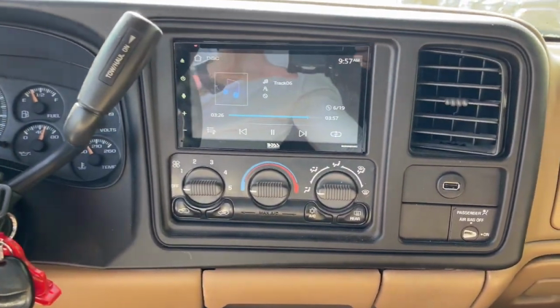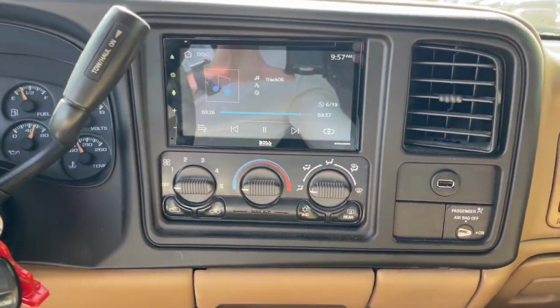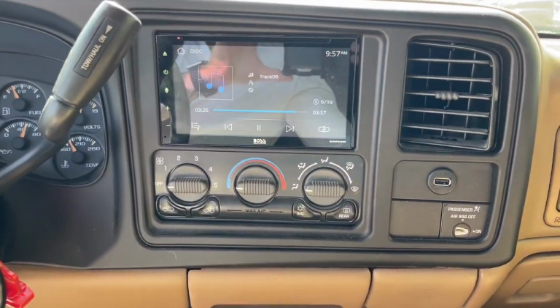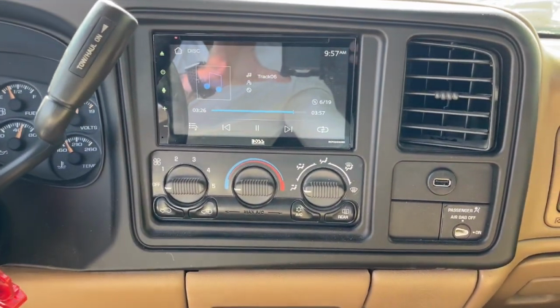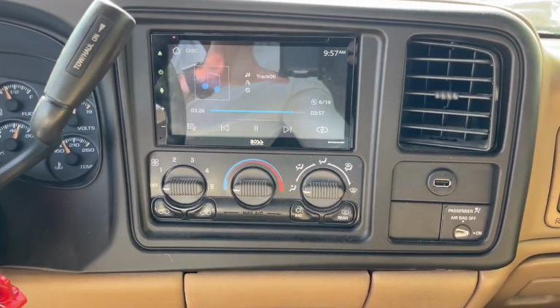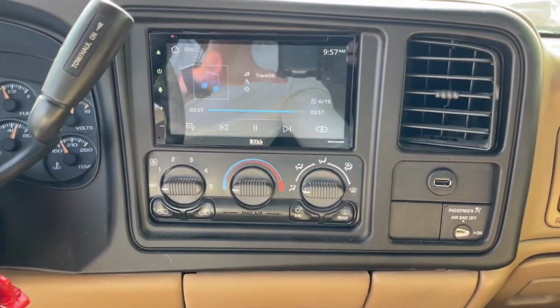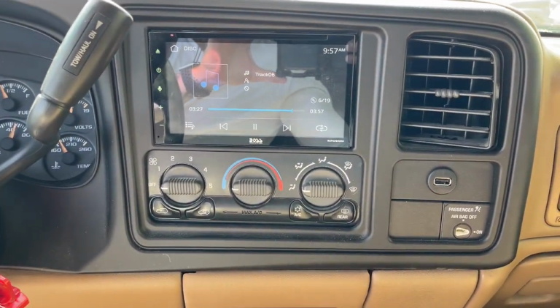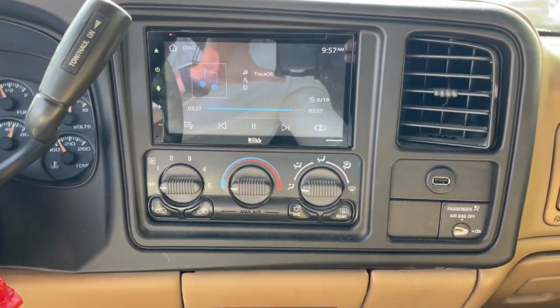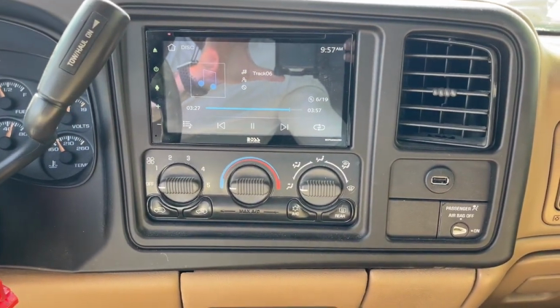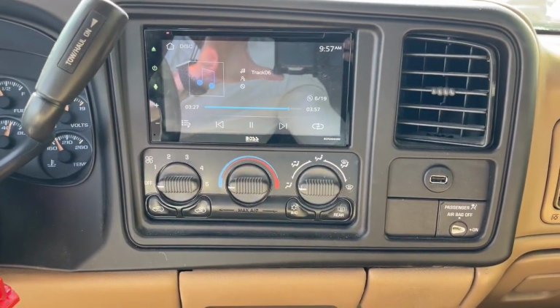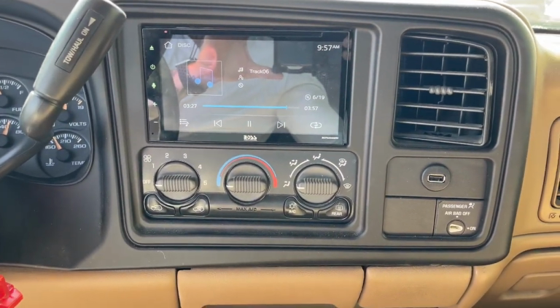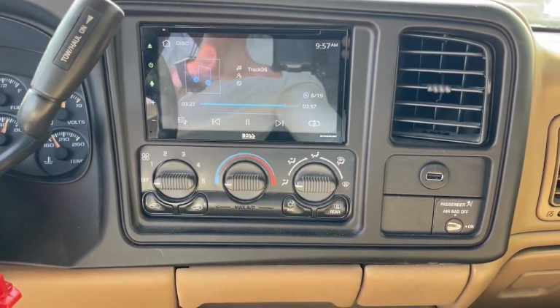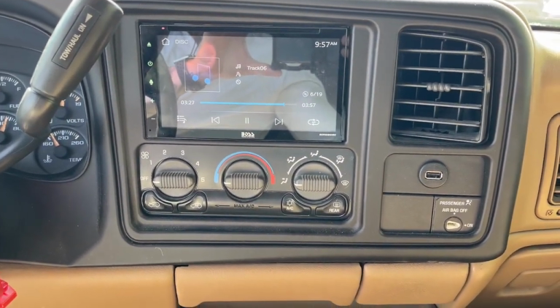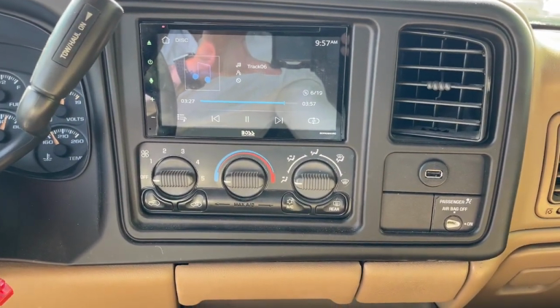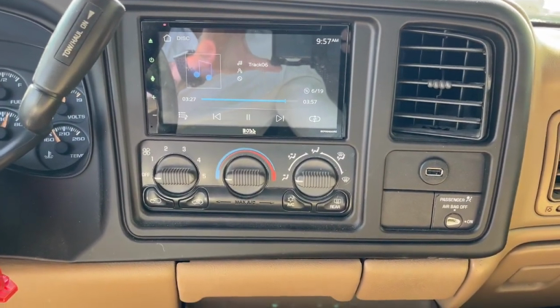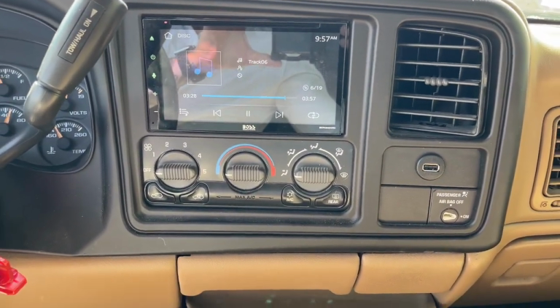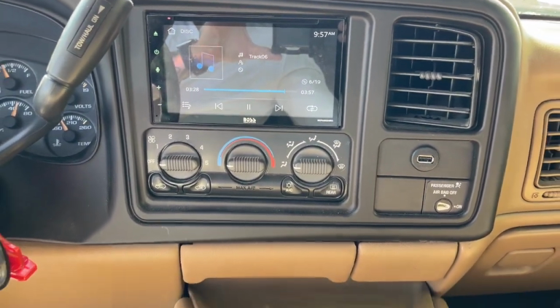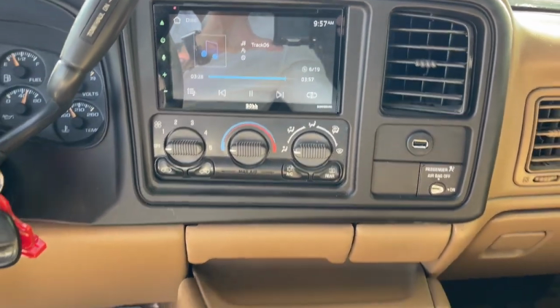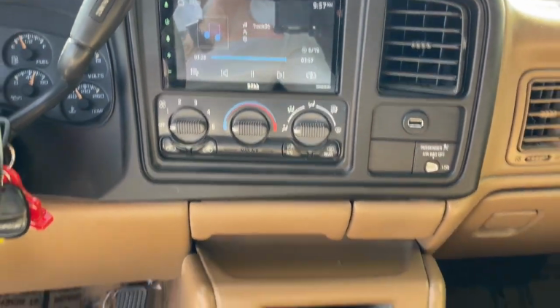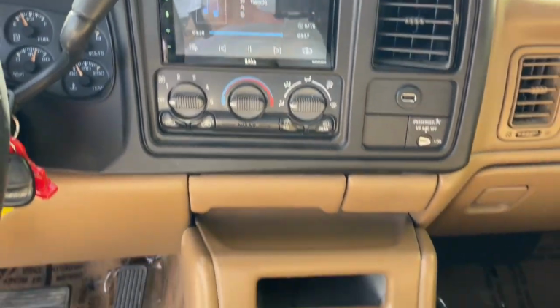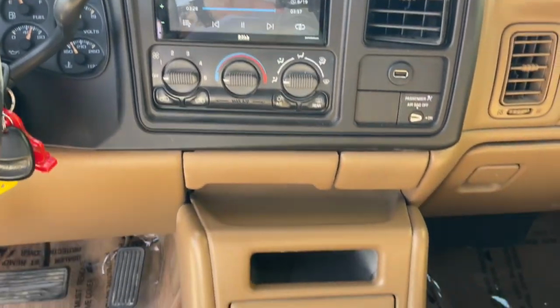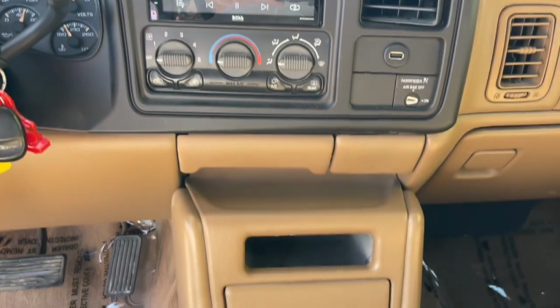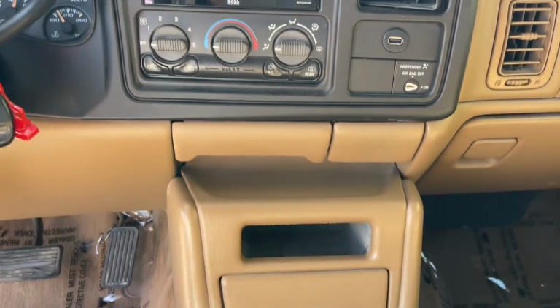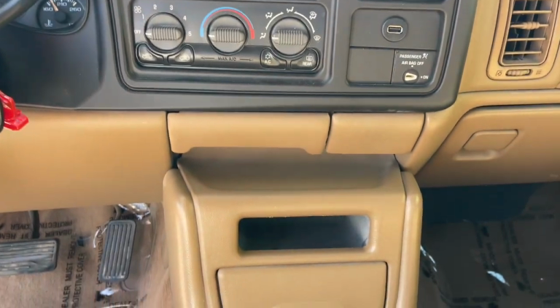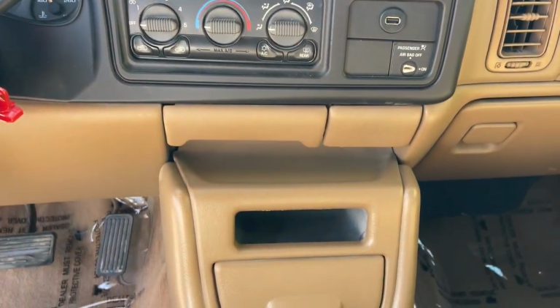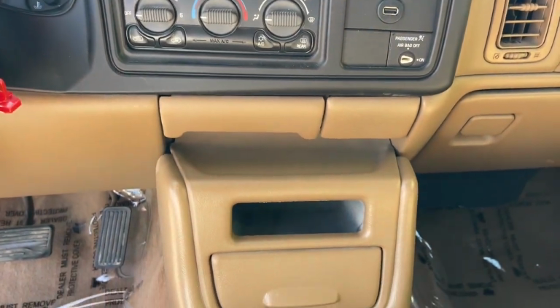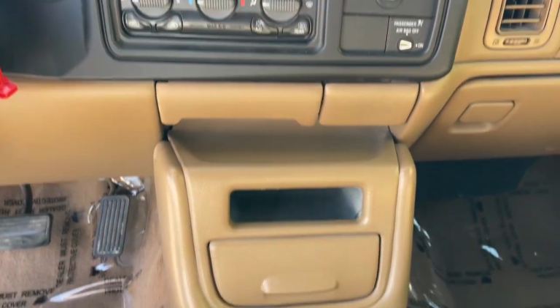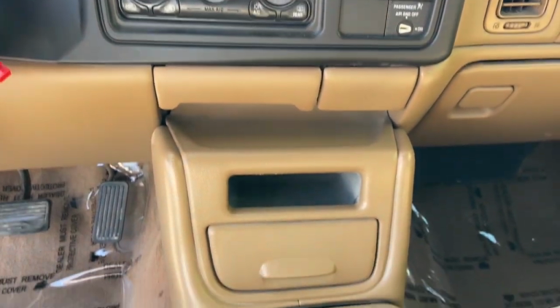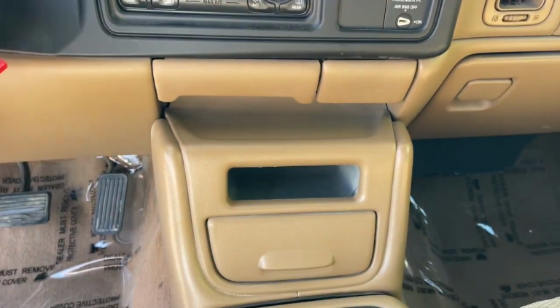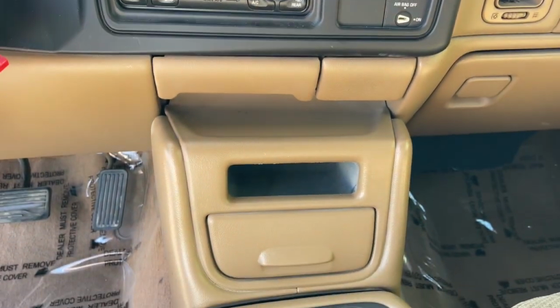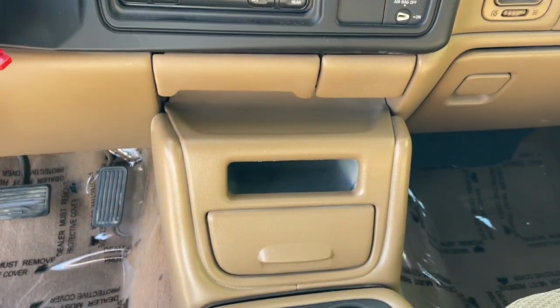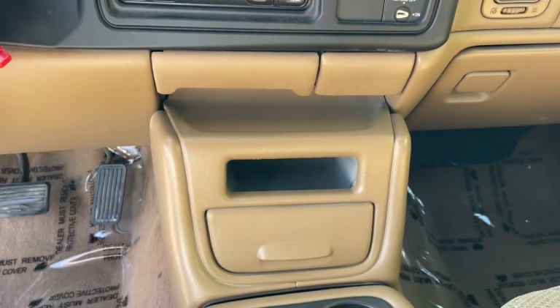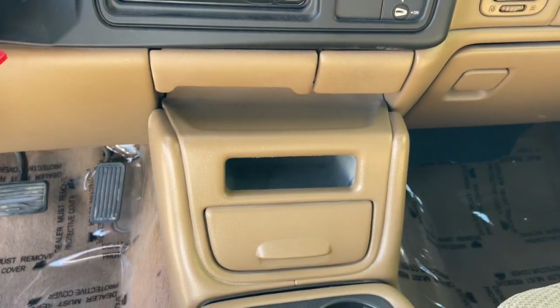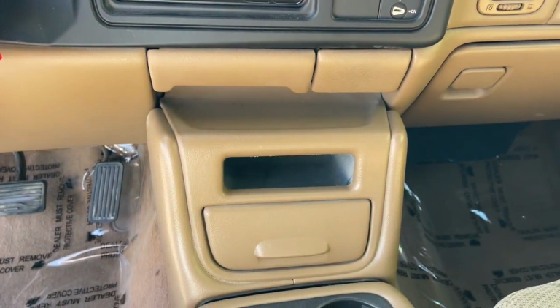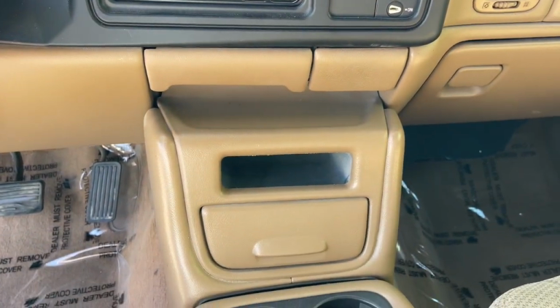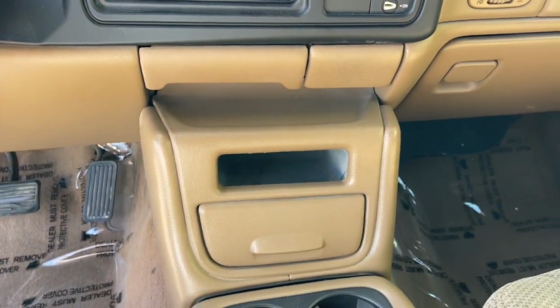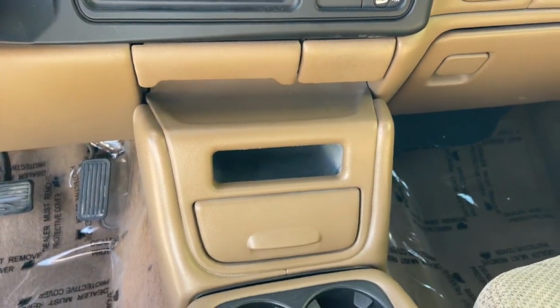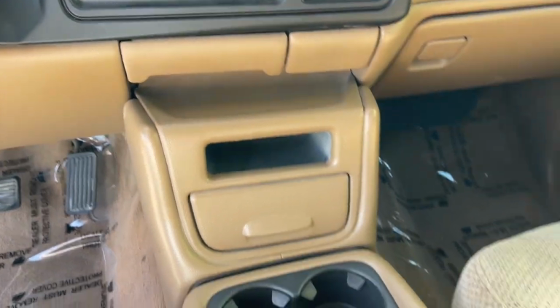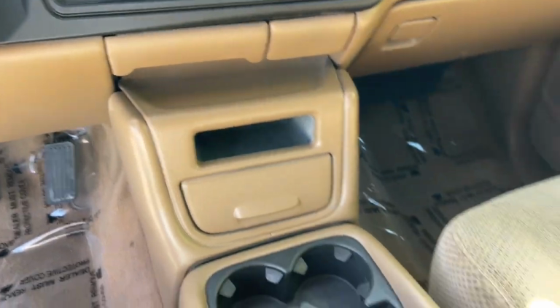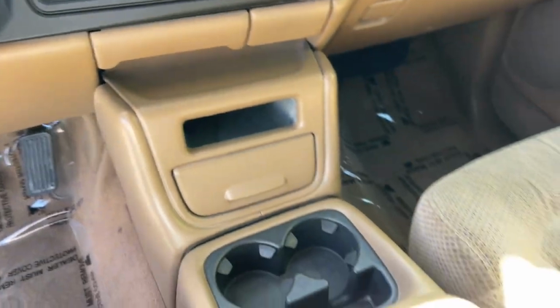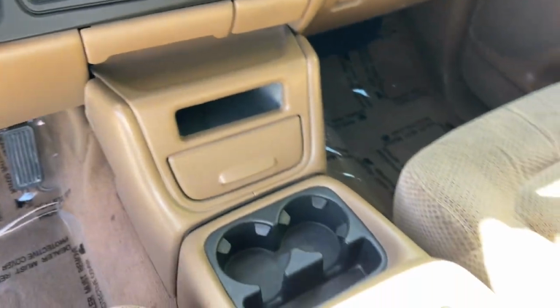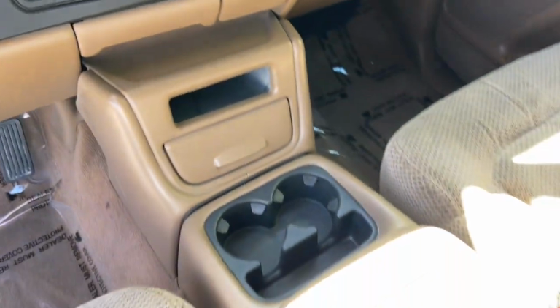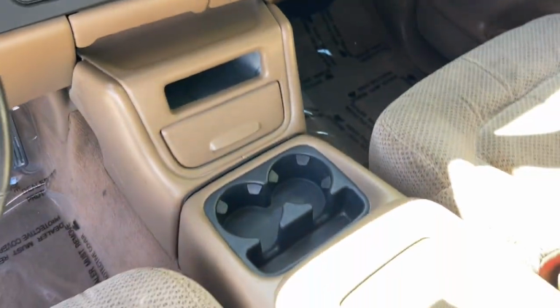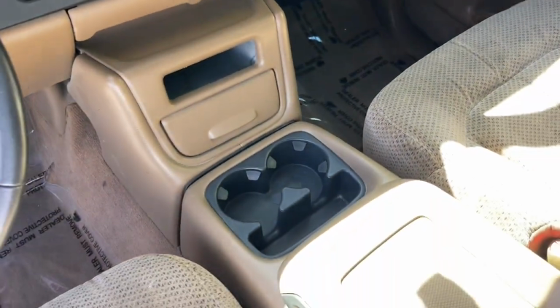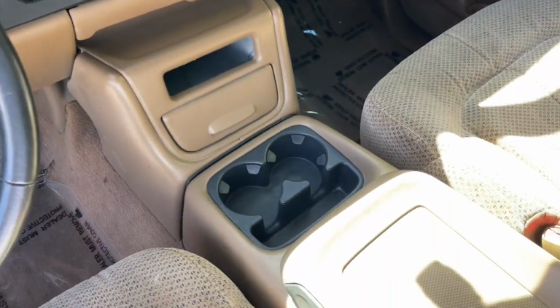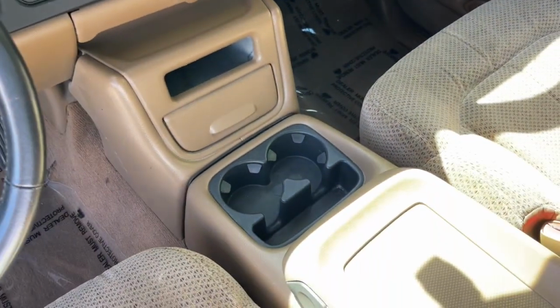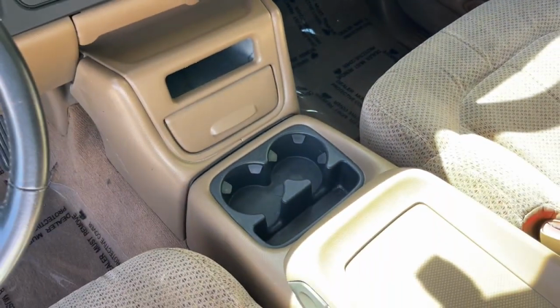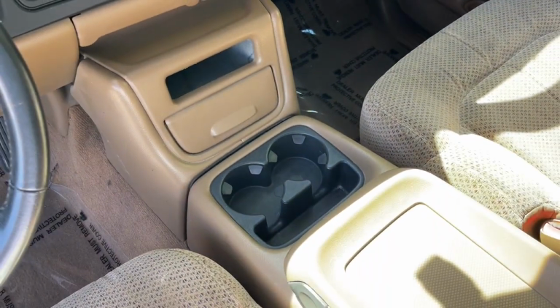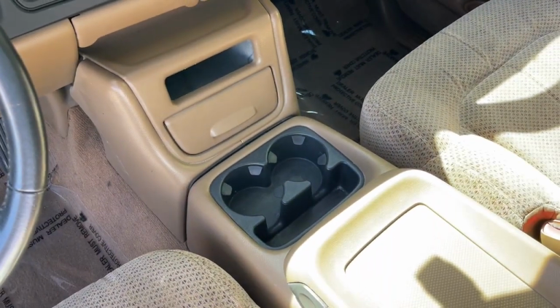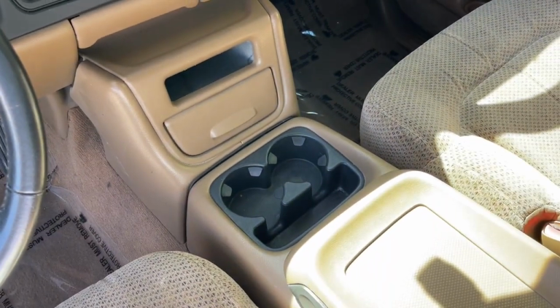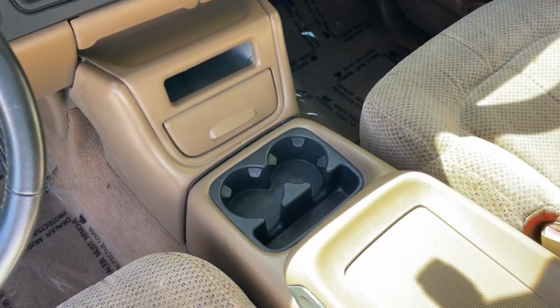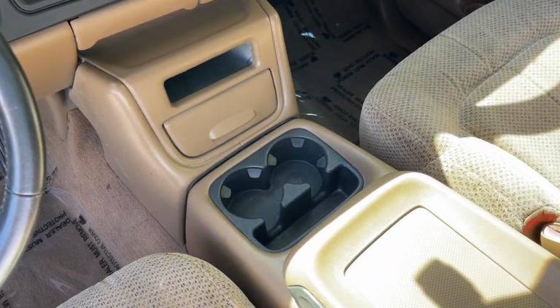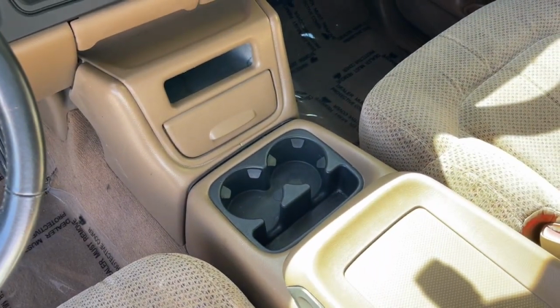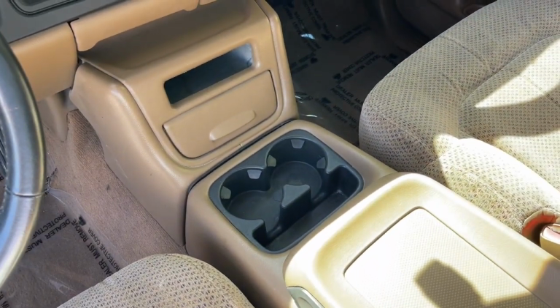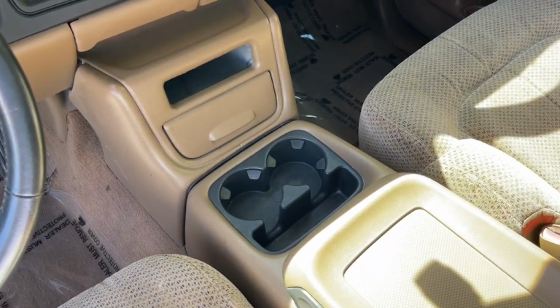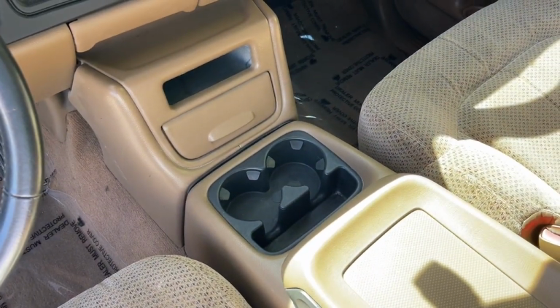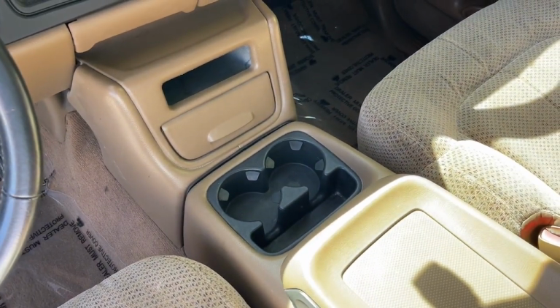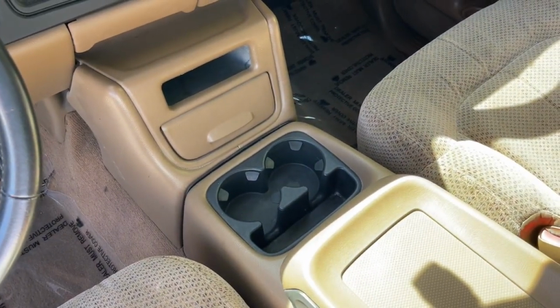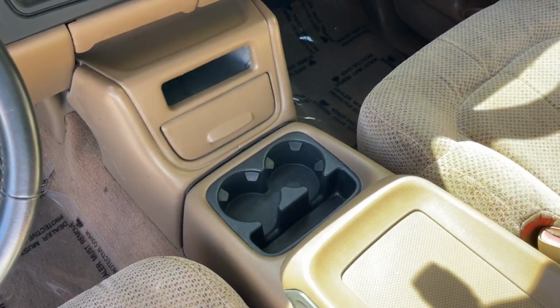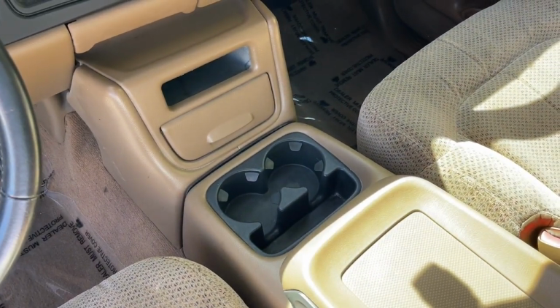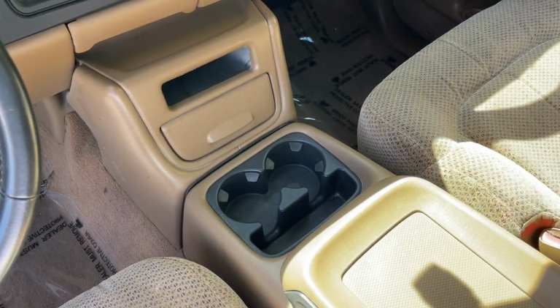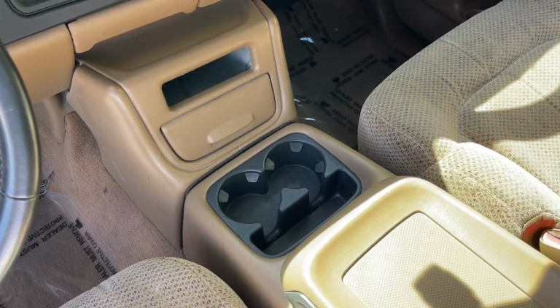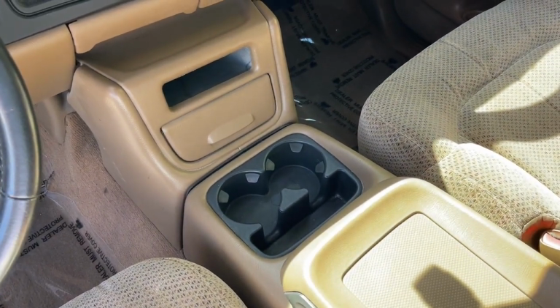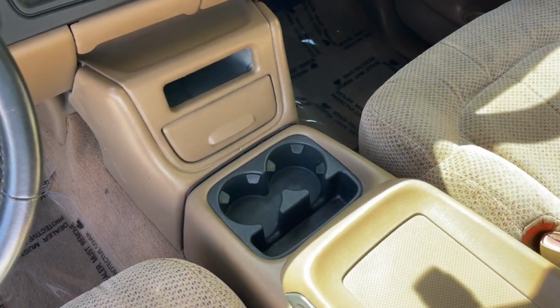Feel prepared for the challenge in the Silverado 1500. Get behind the wheel for a test drive. Thank you.